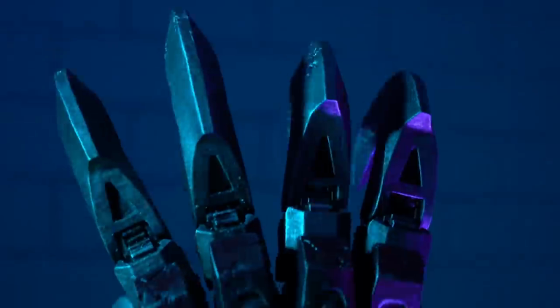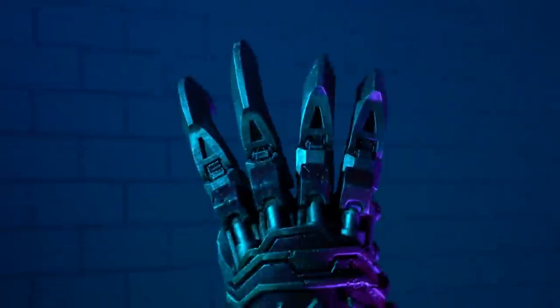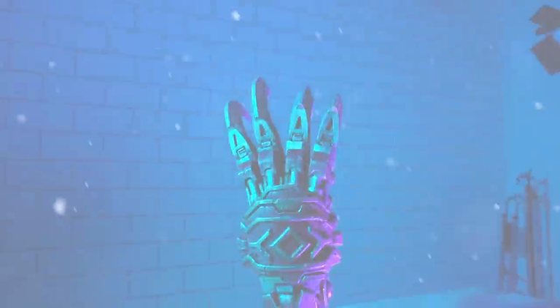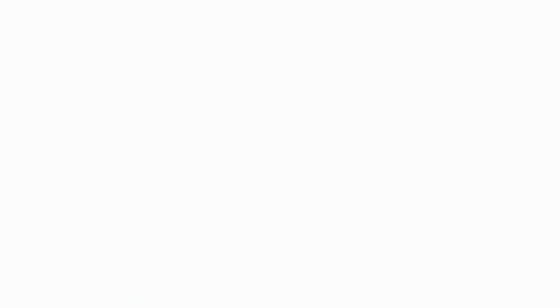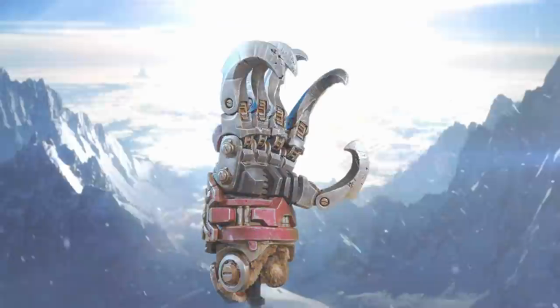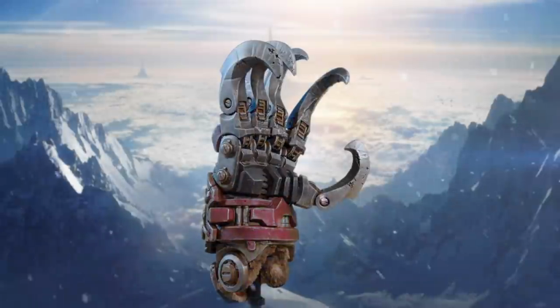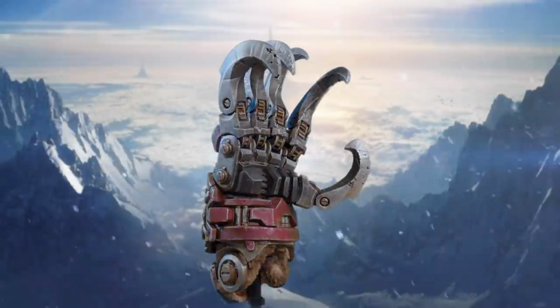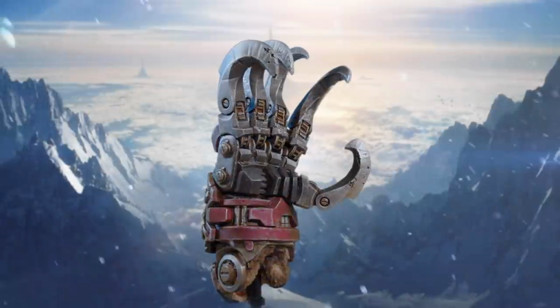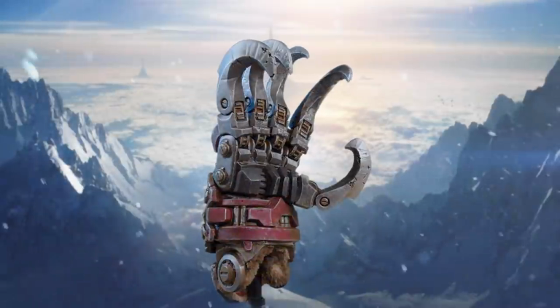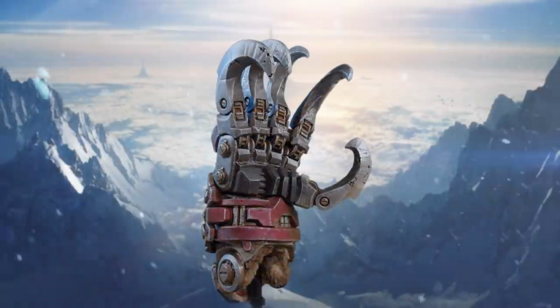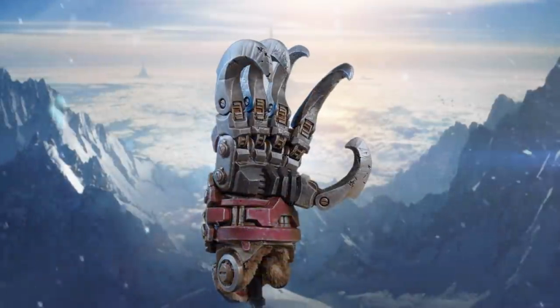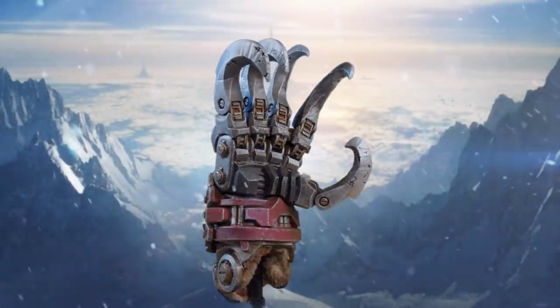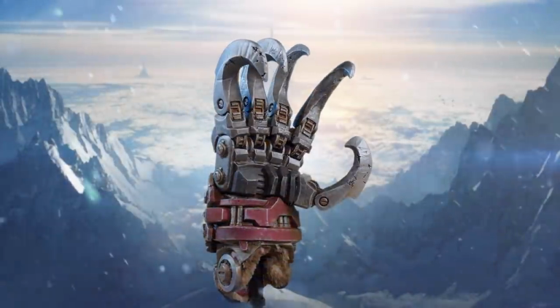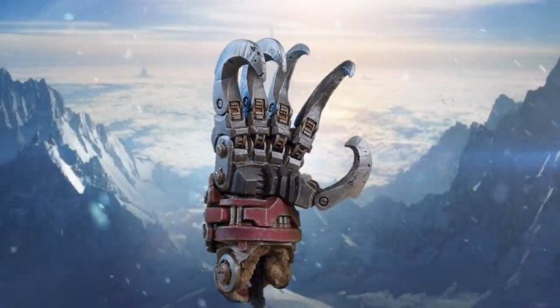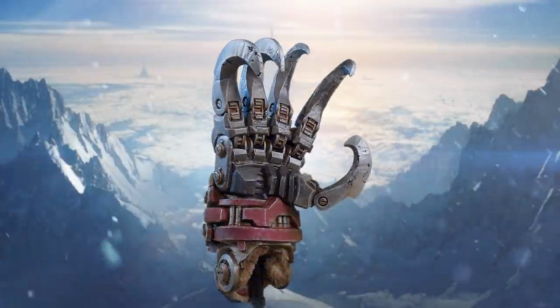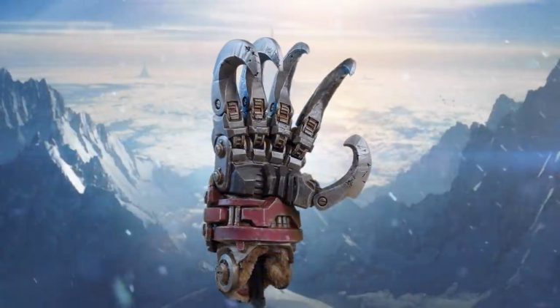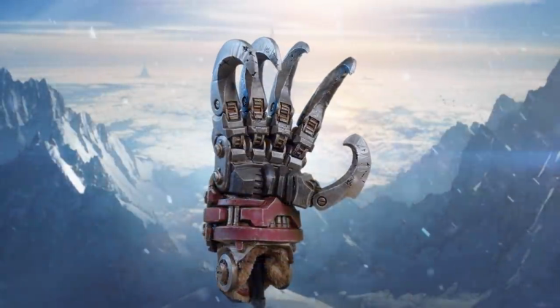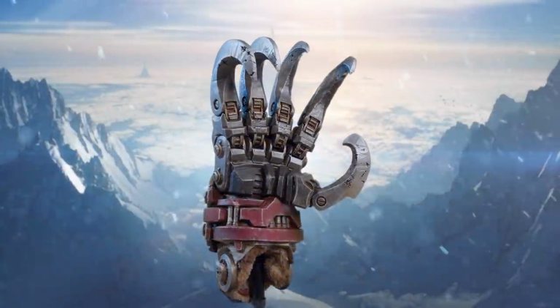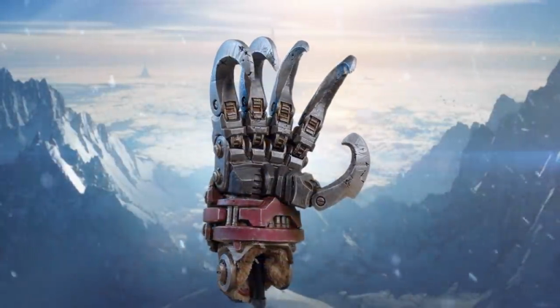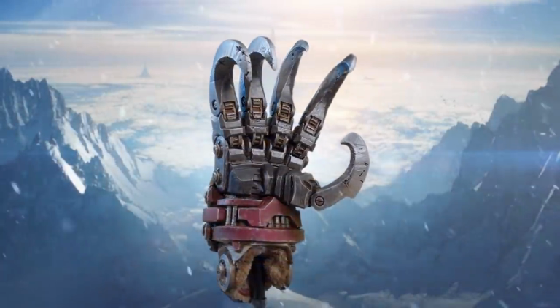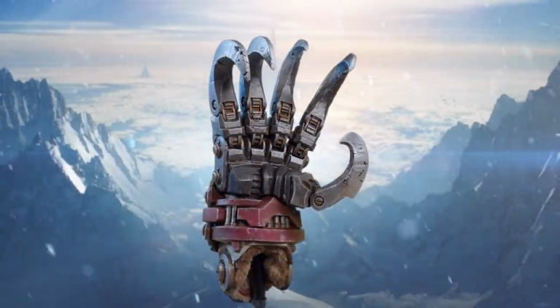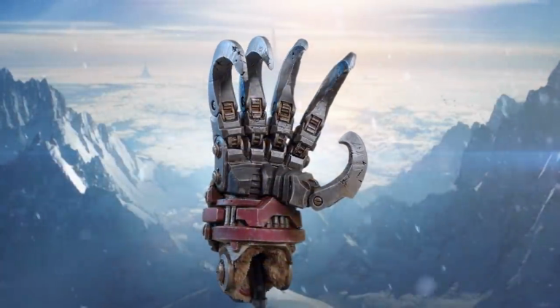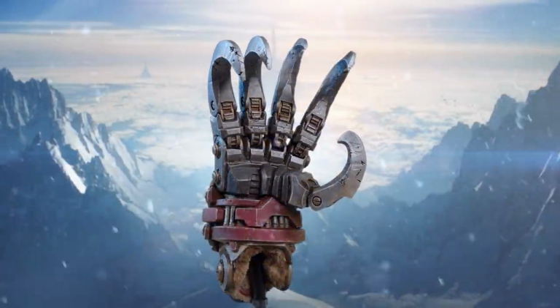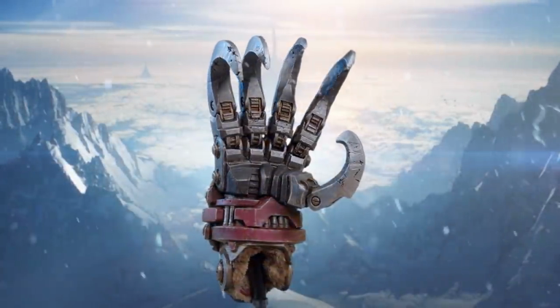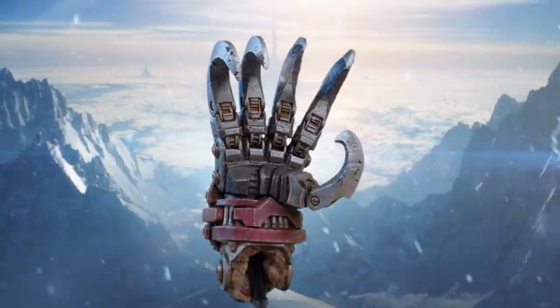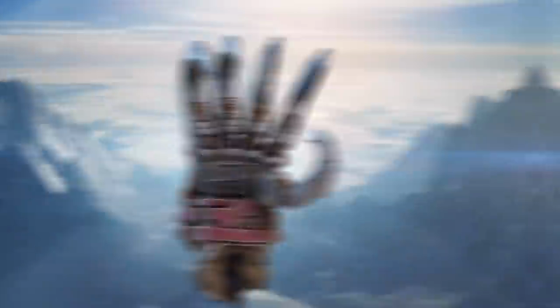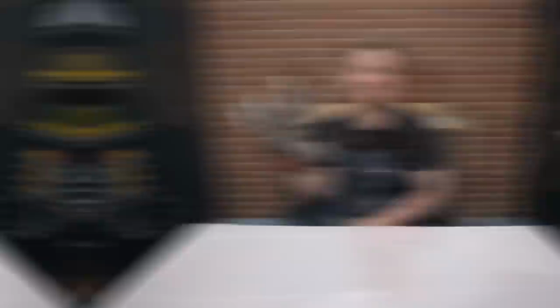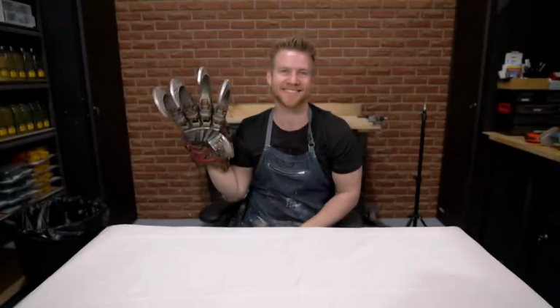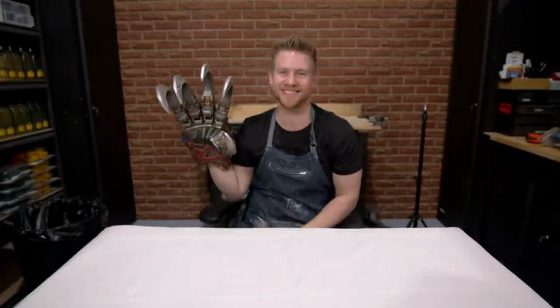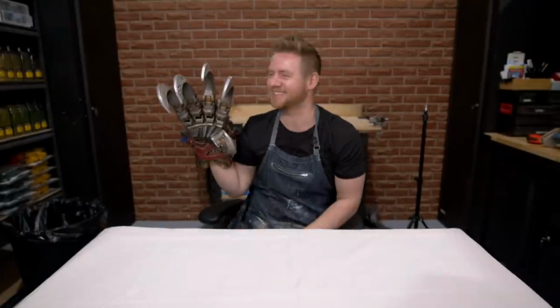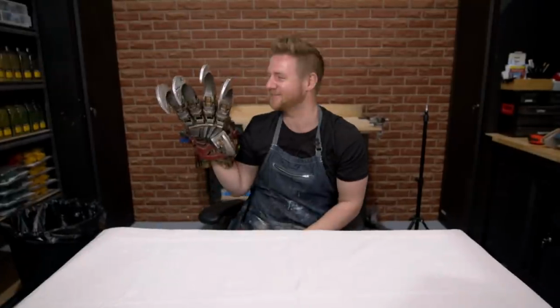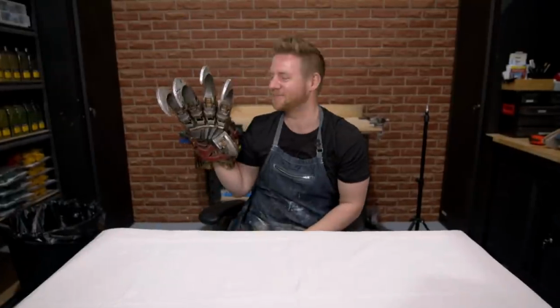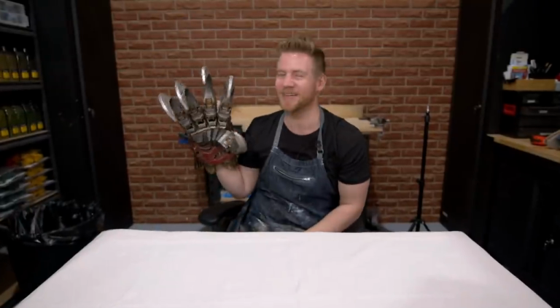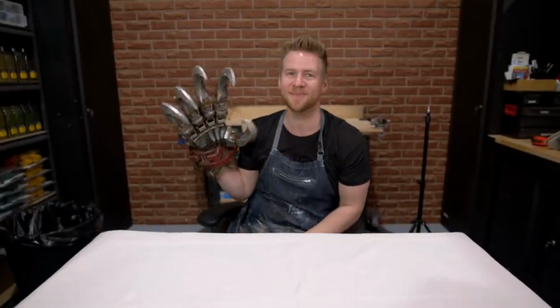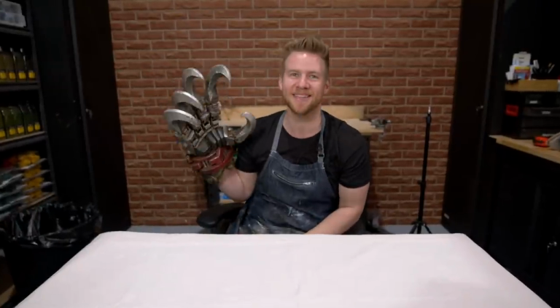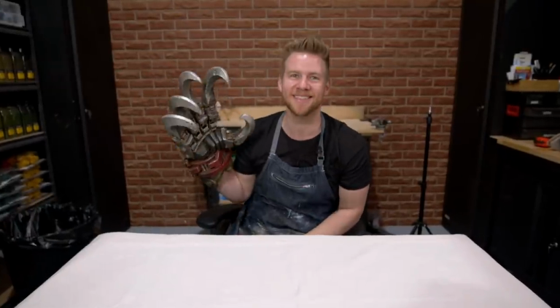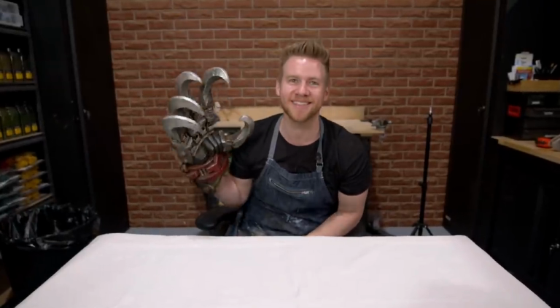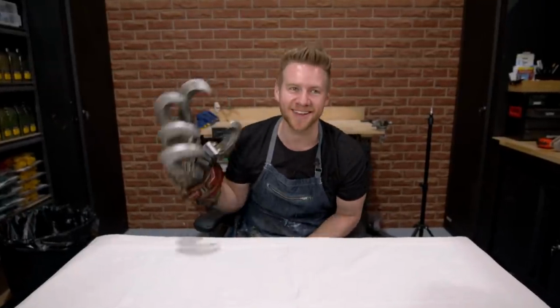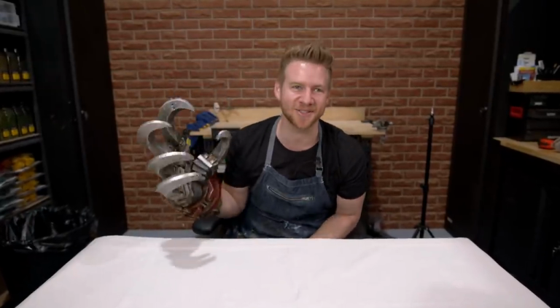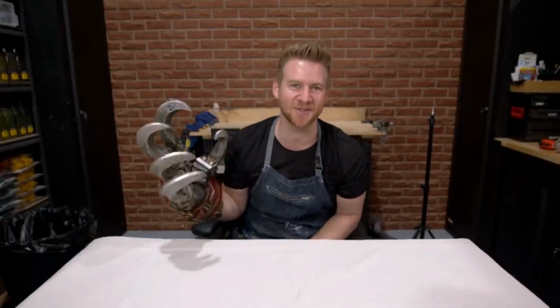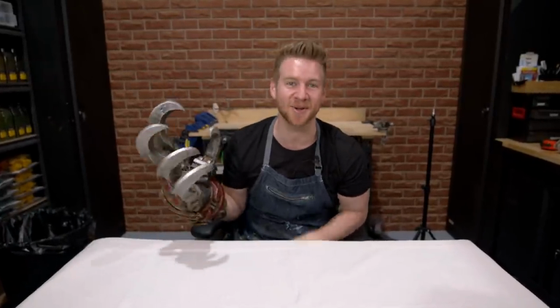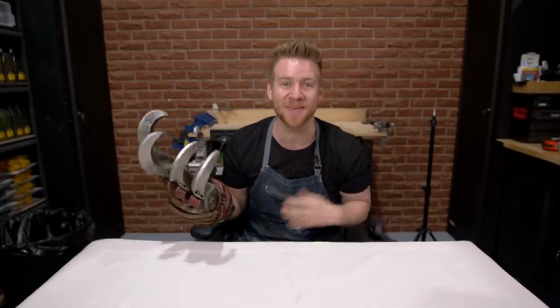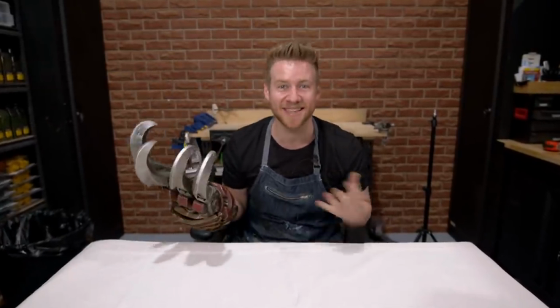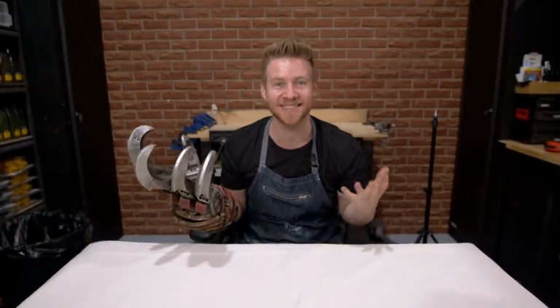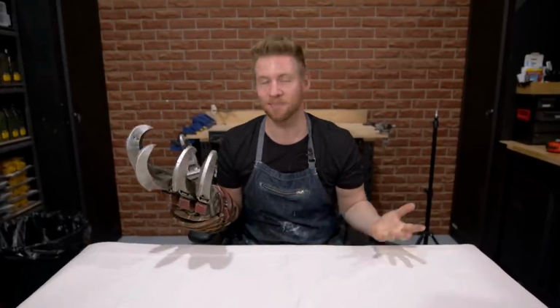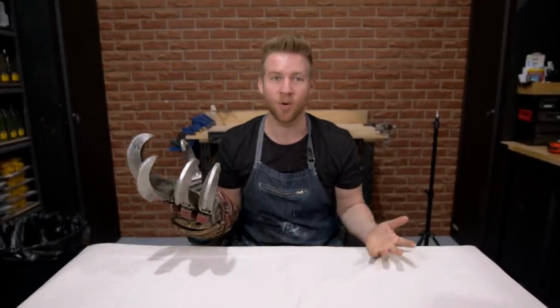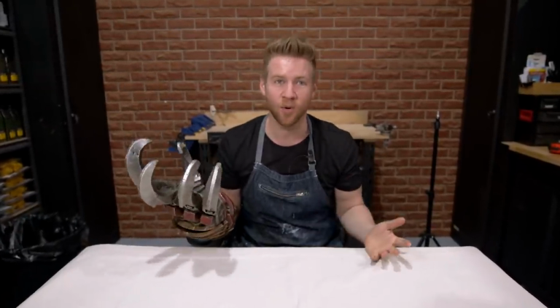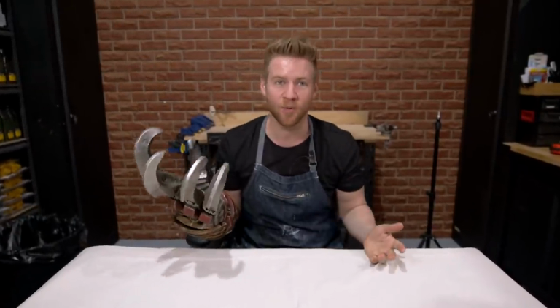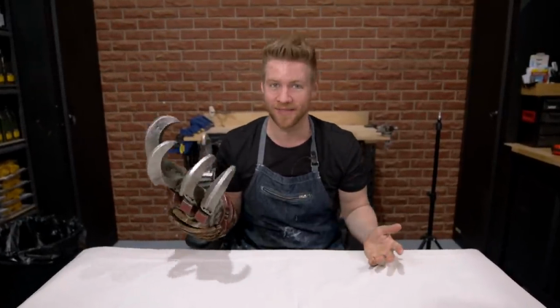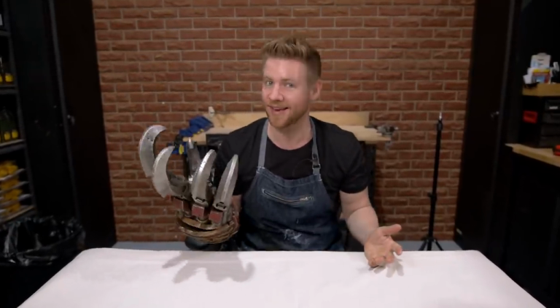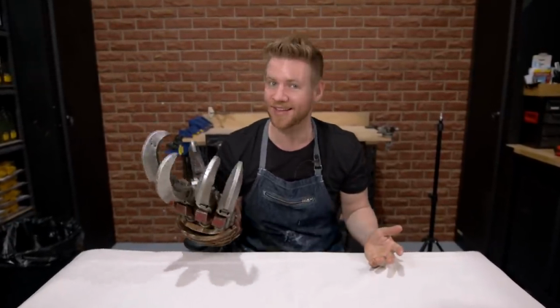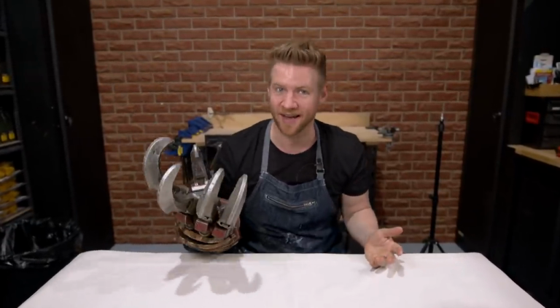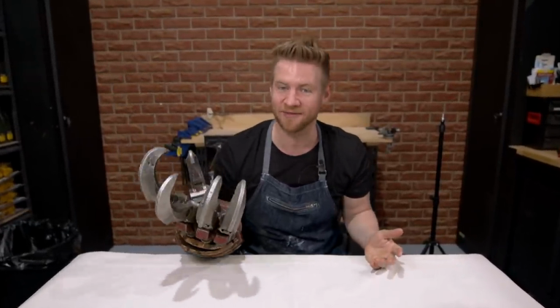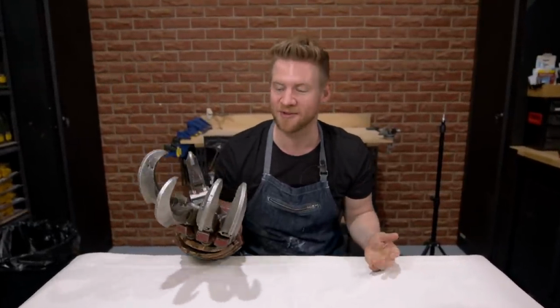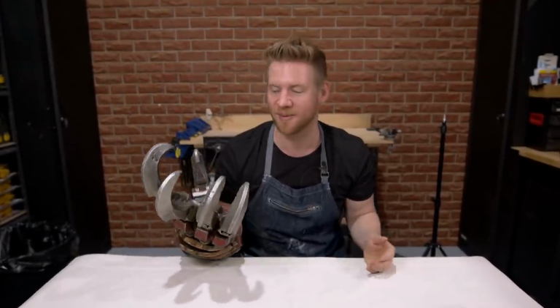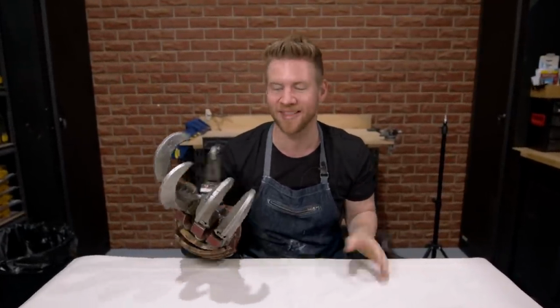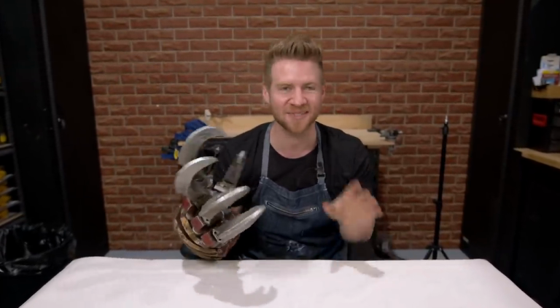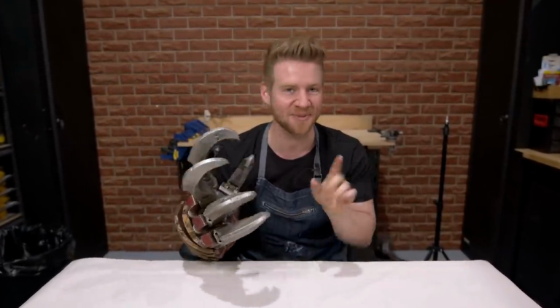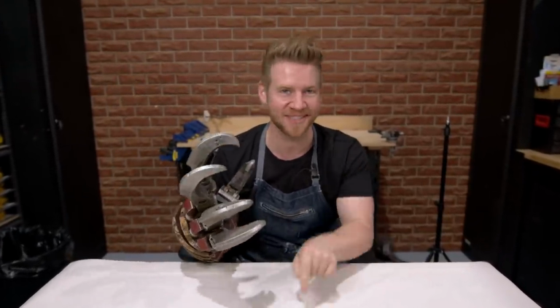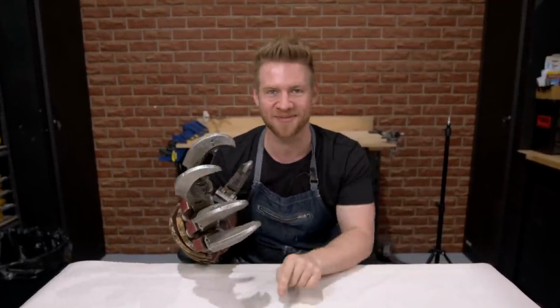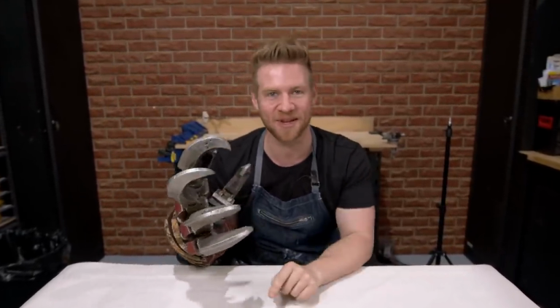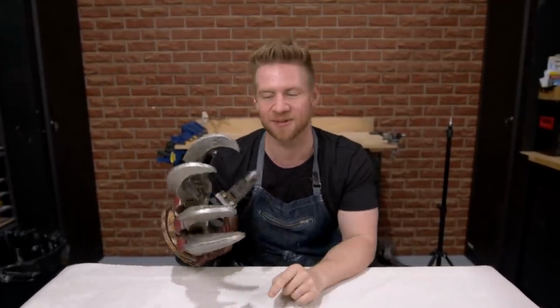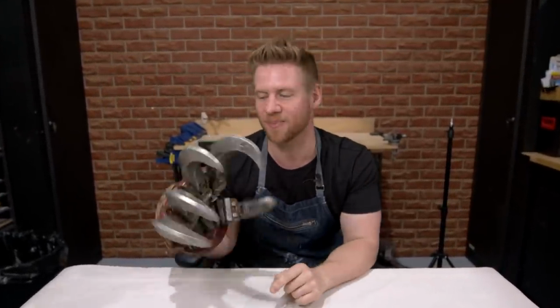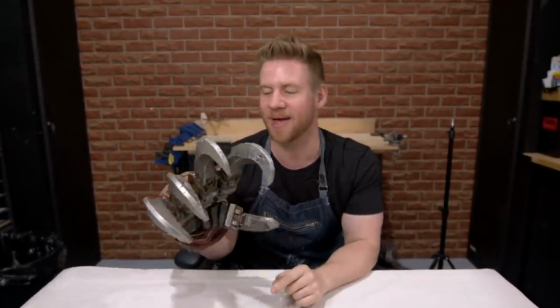Not long ago, I made this monstrosity. It brings me such joy, but there's more where that came from, and that's what this video is about.